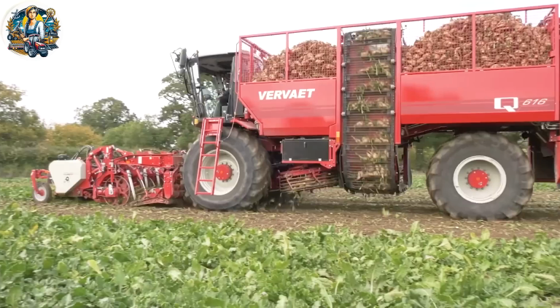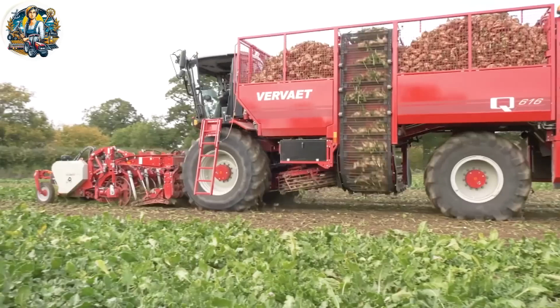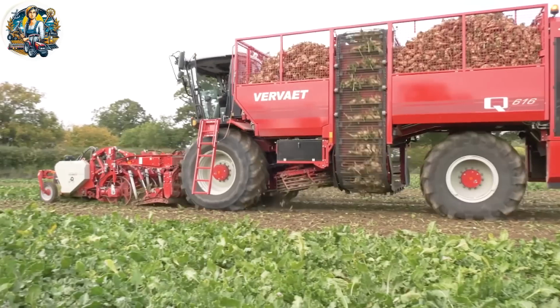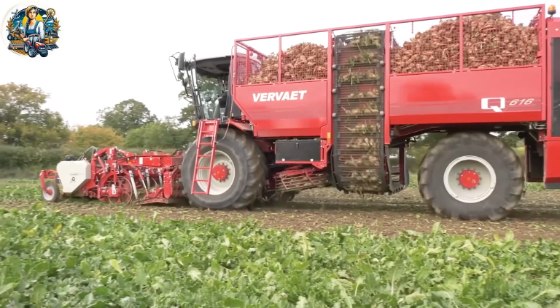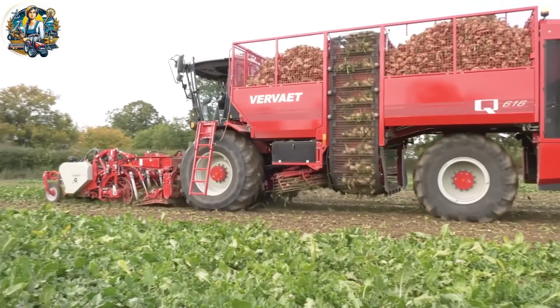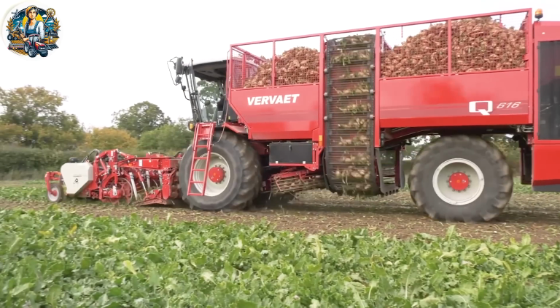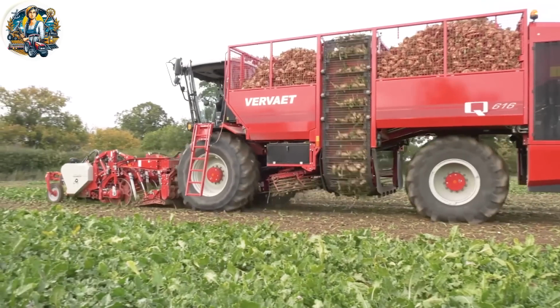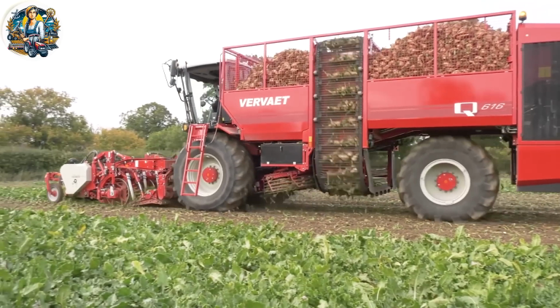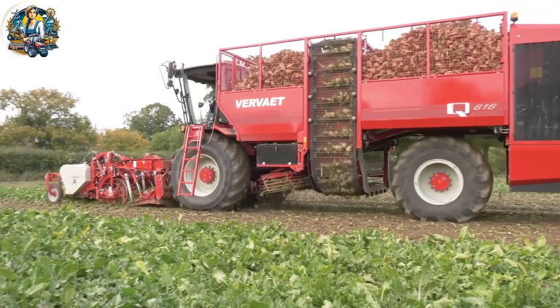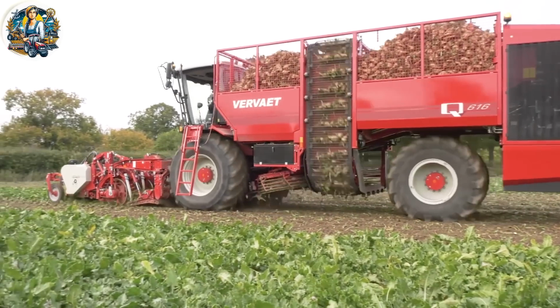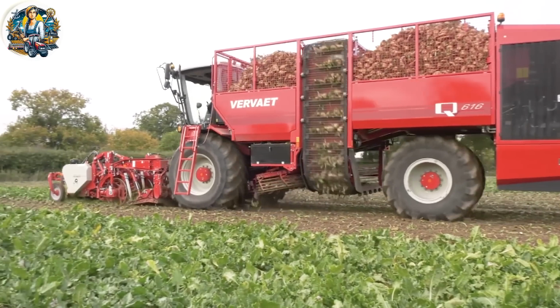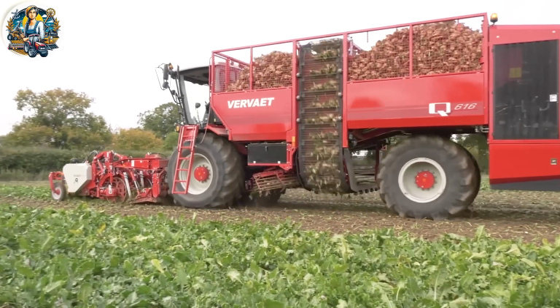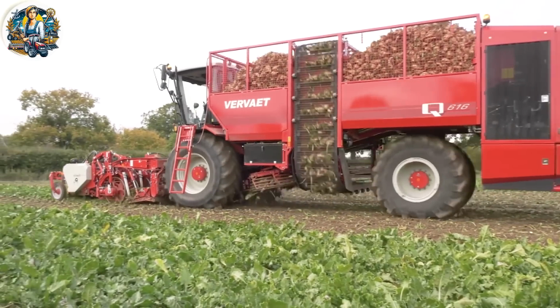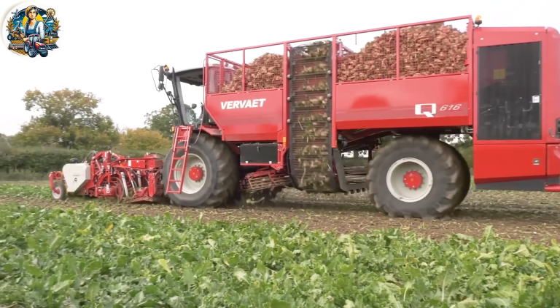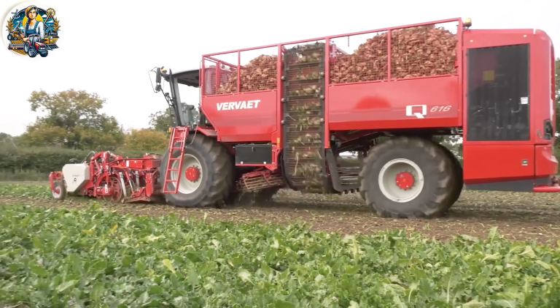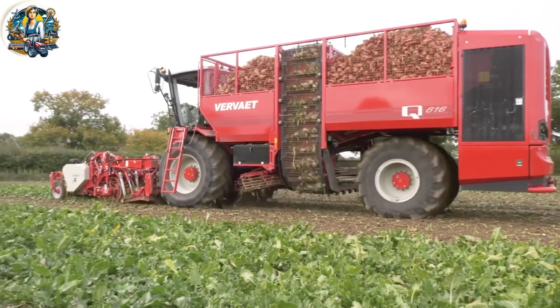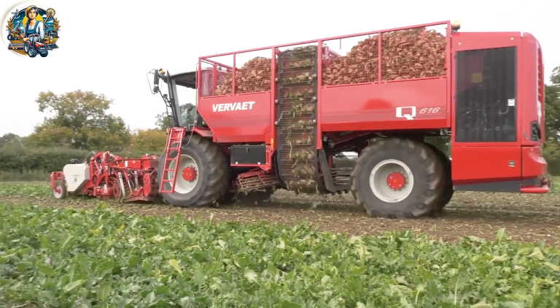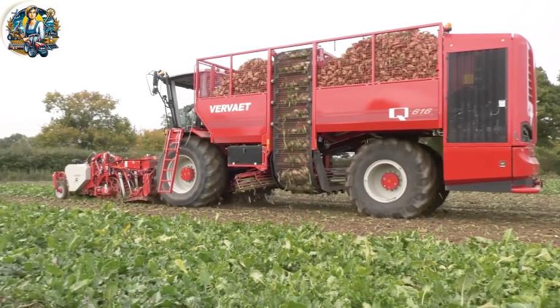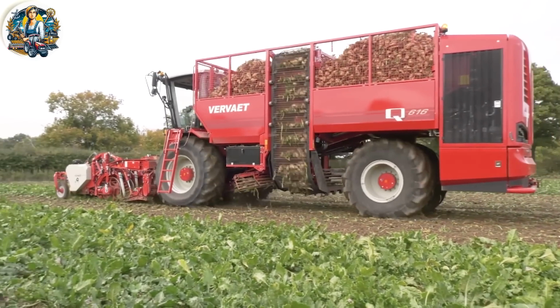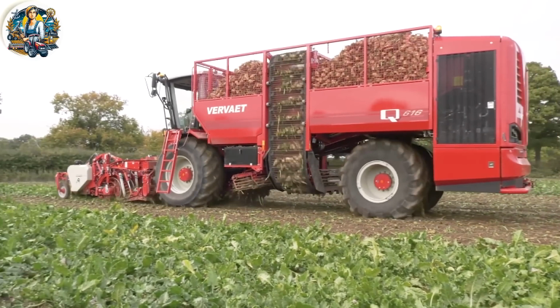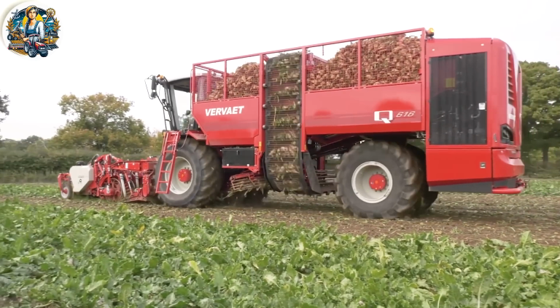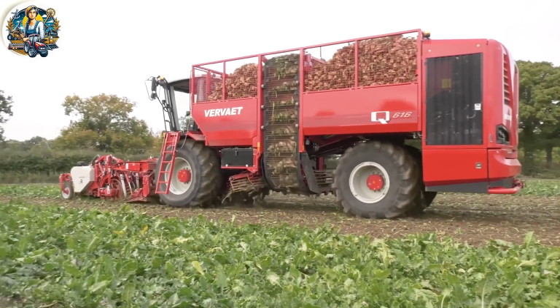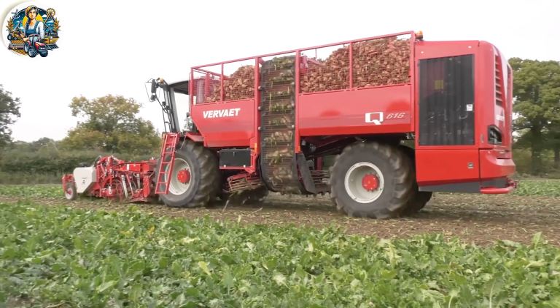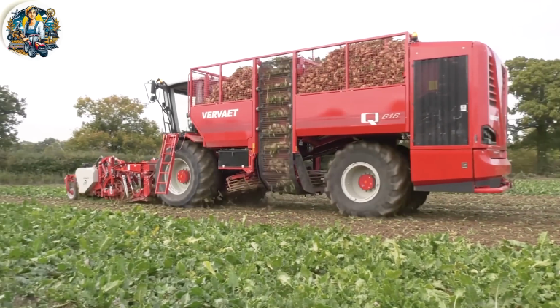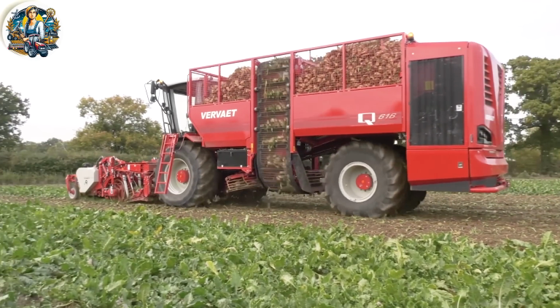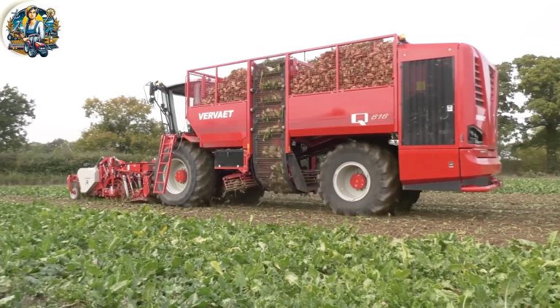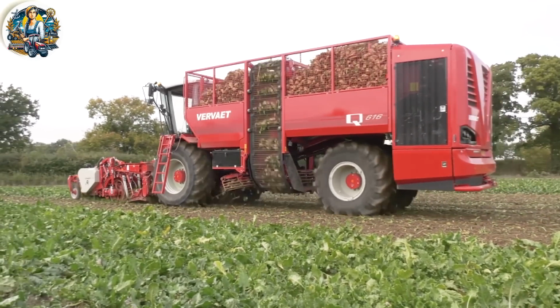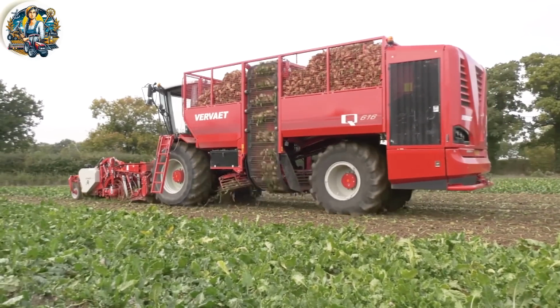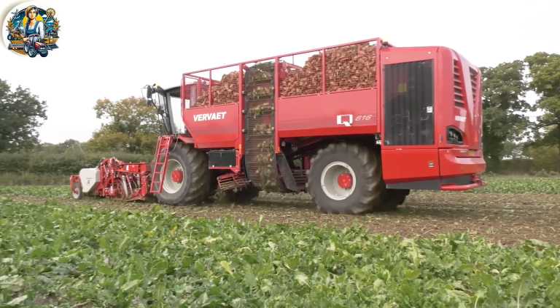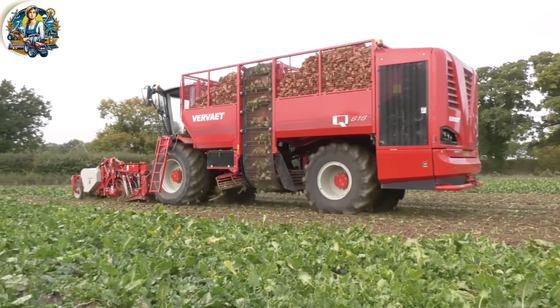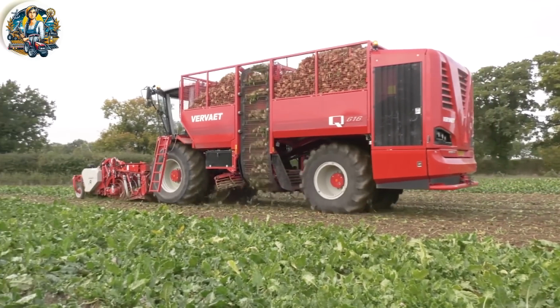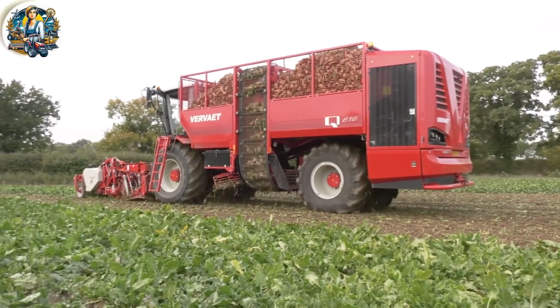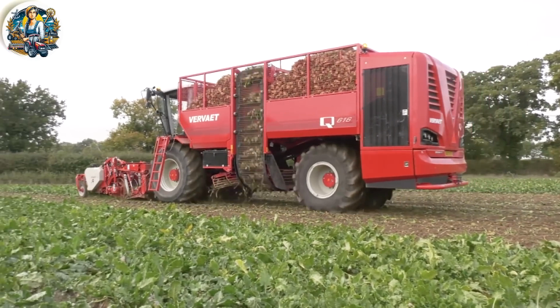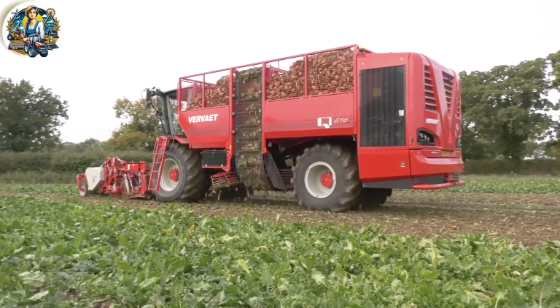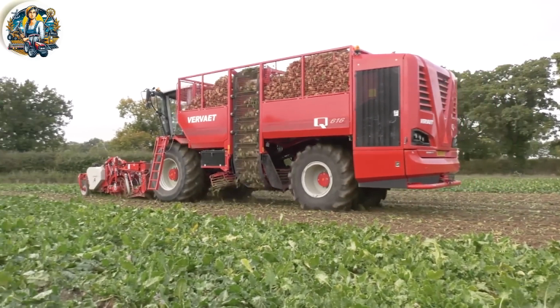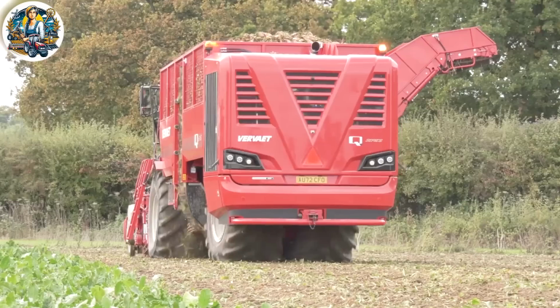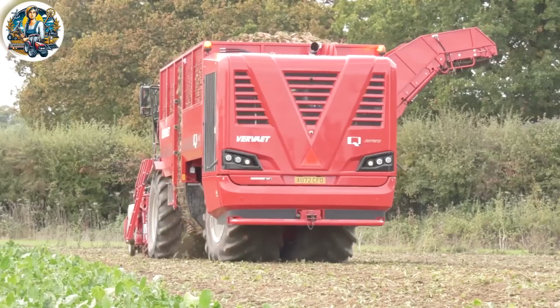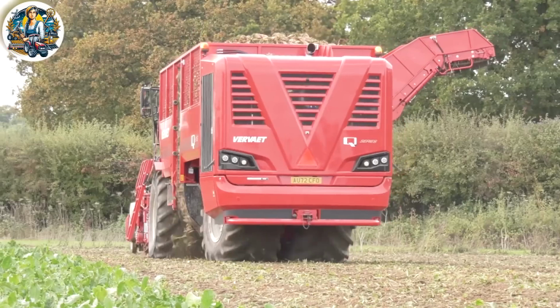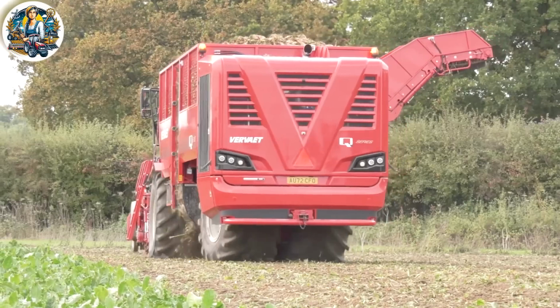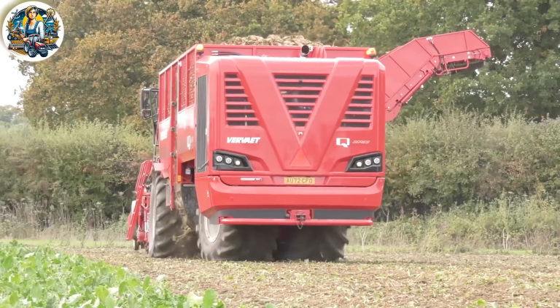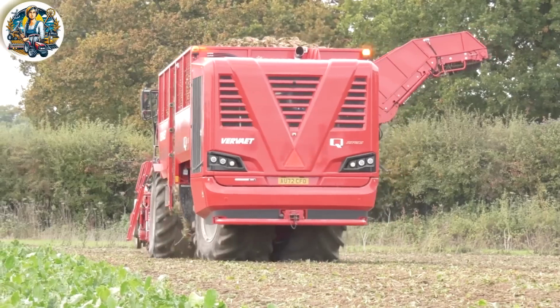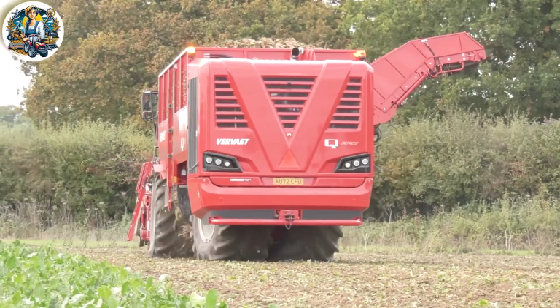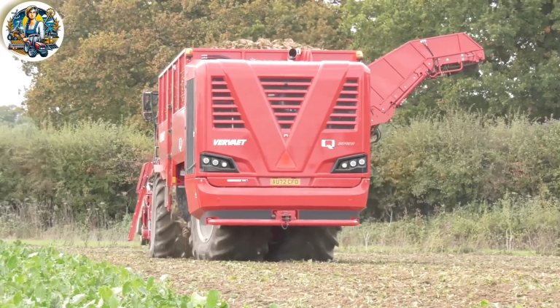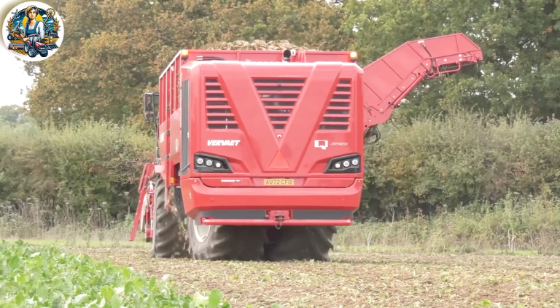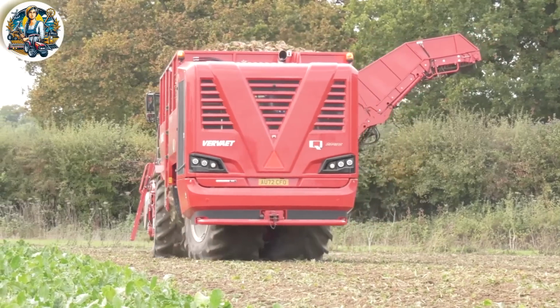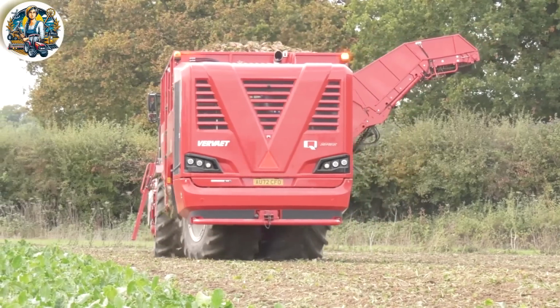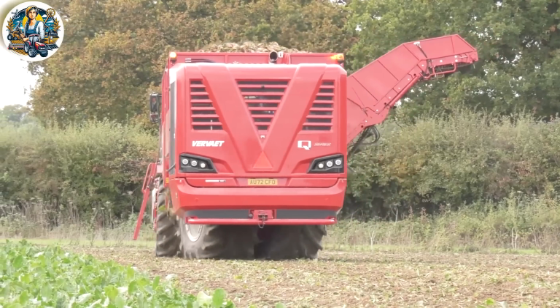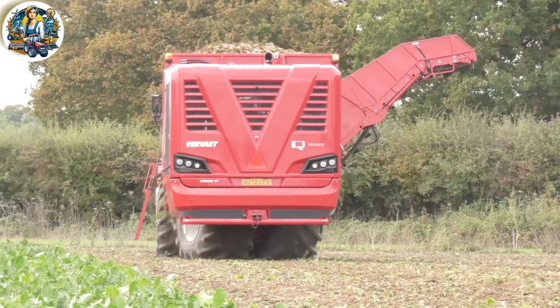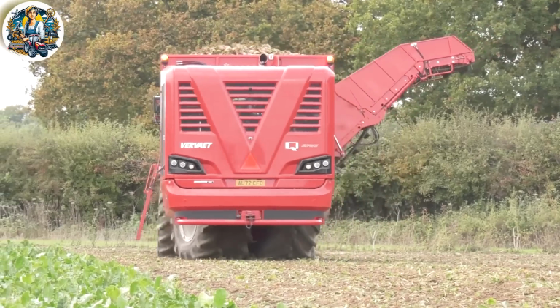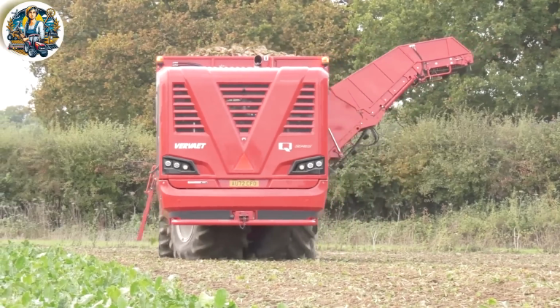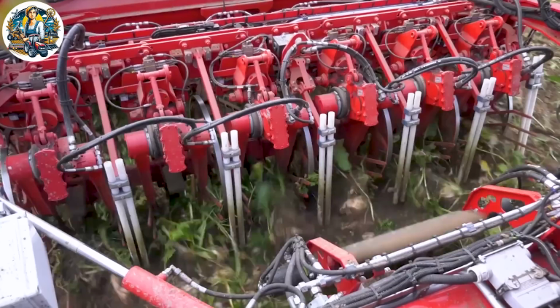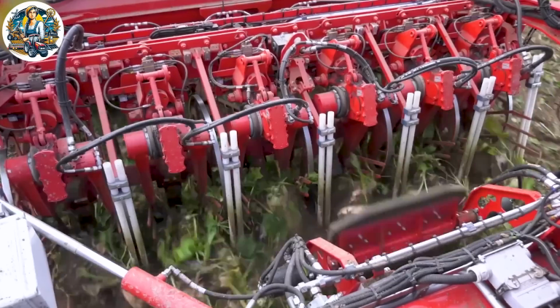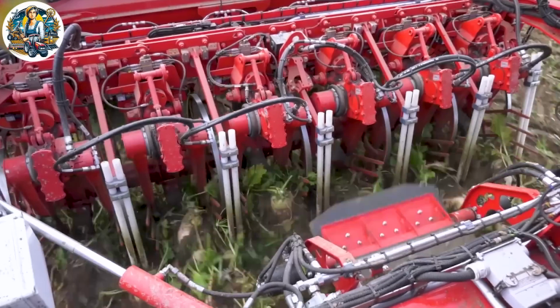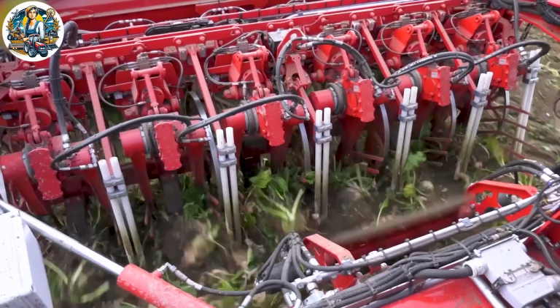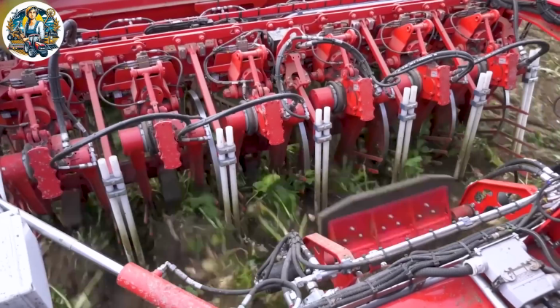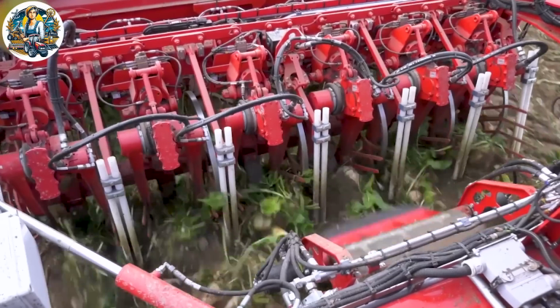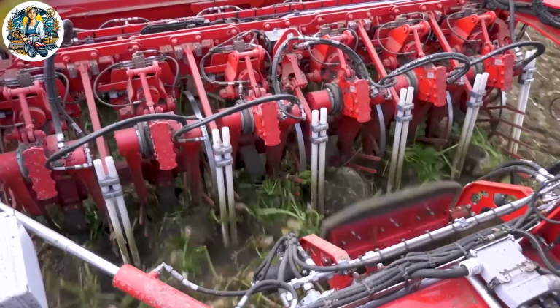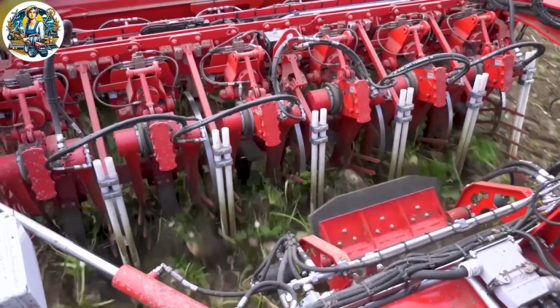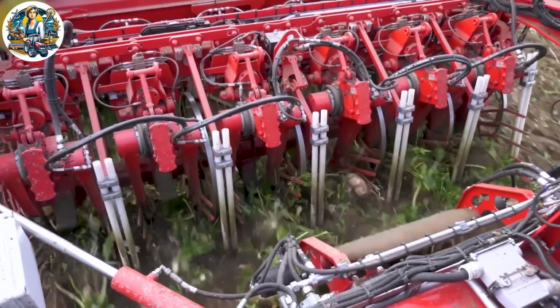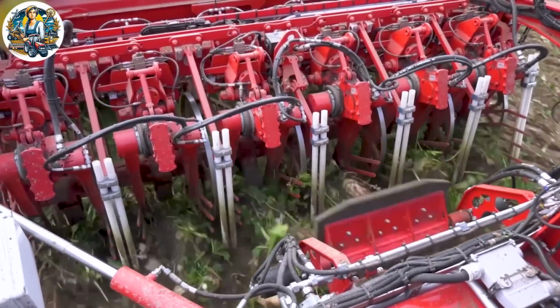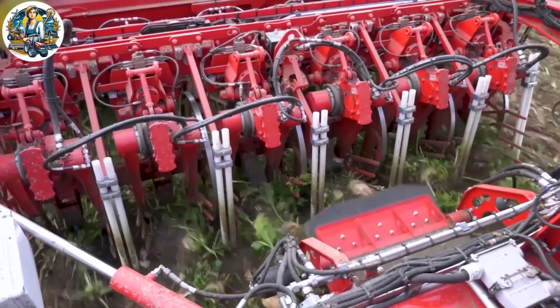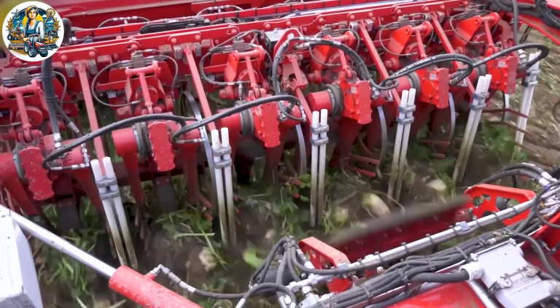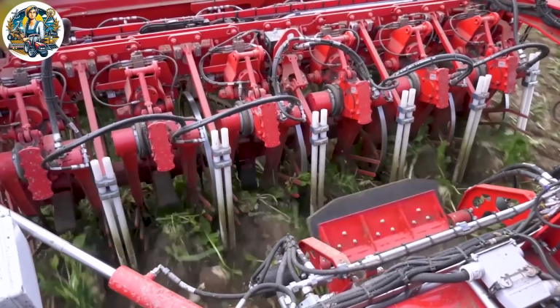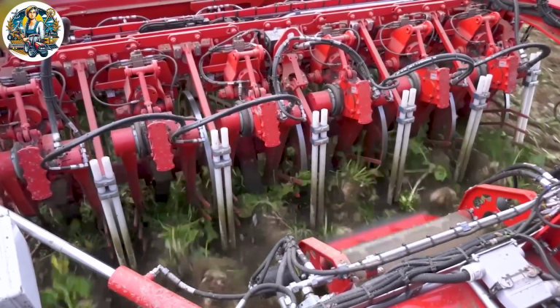The automation and precision of the sugar beet harvesting machine ensure rapid harvesting, enhancing productivity in the sugar industry.